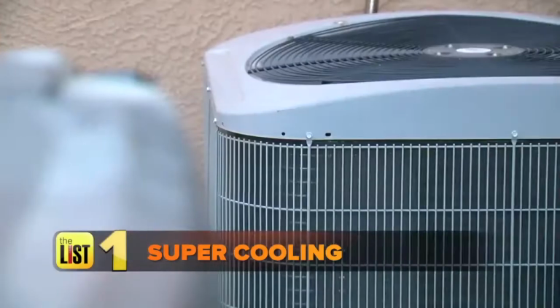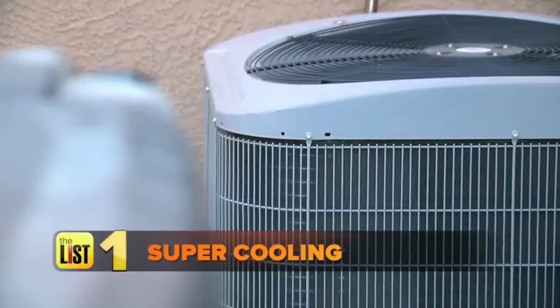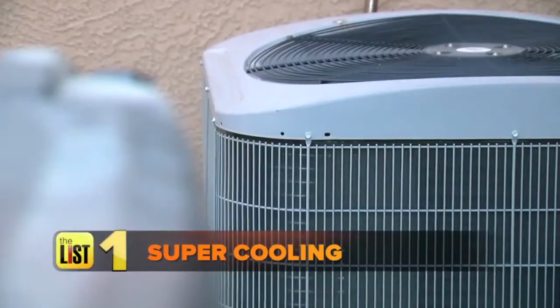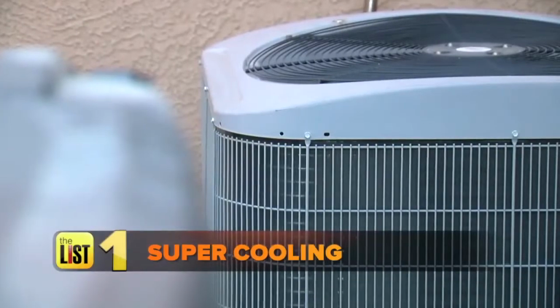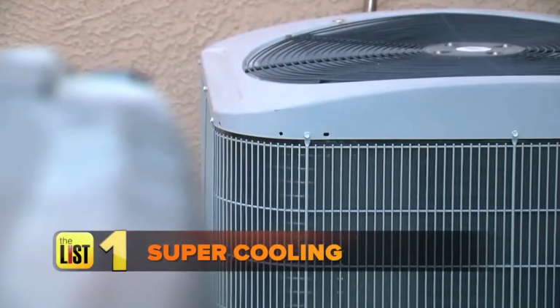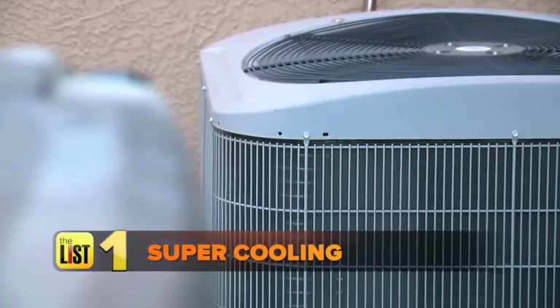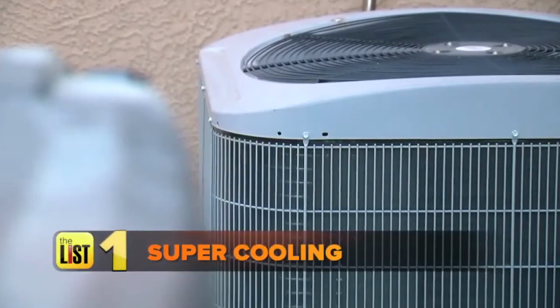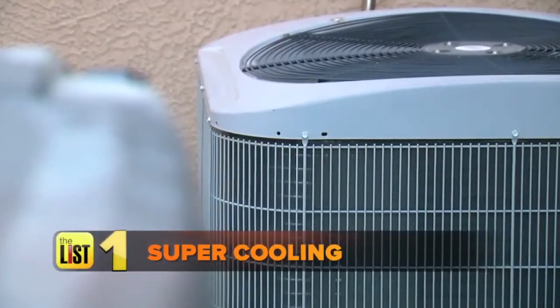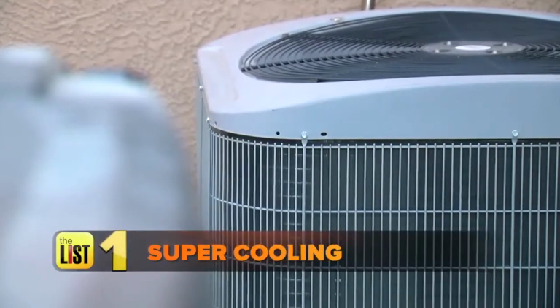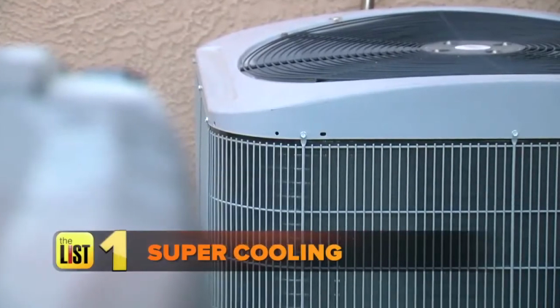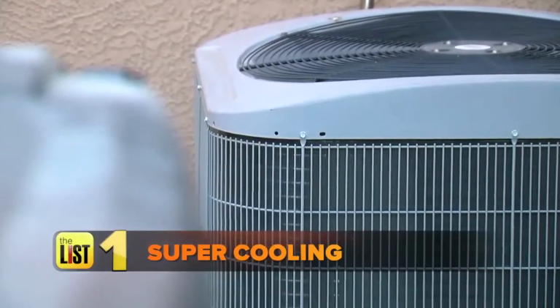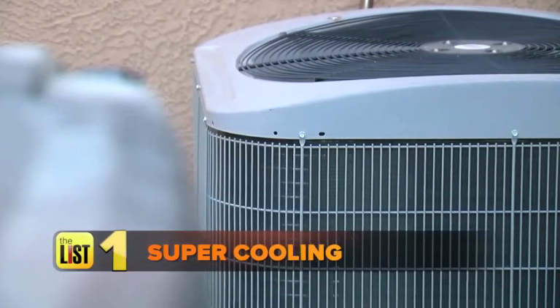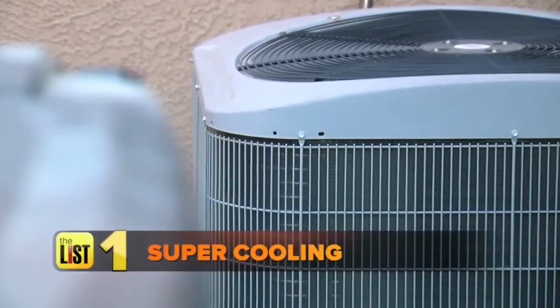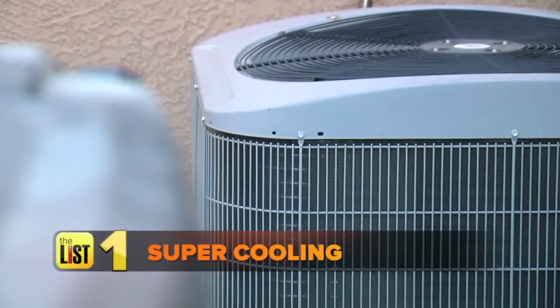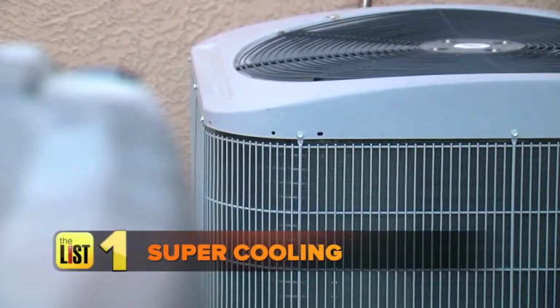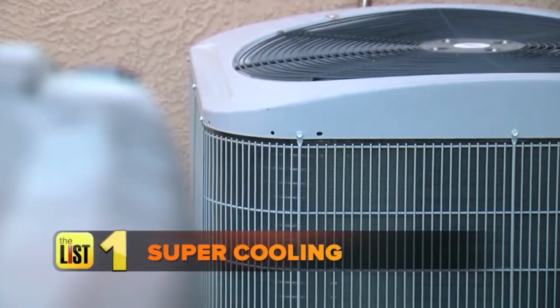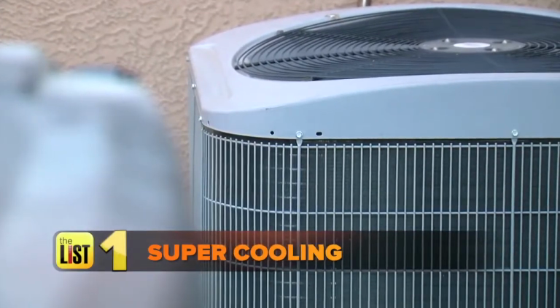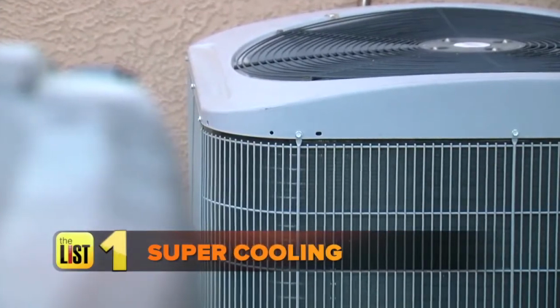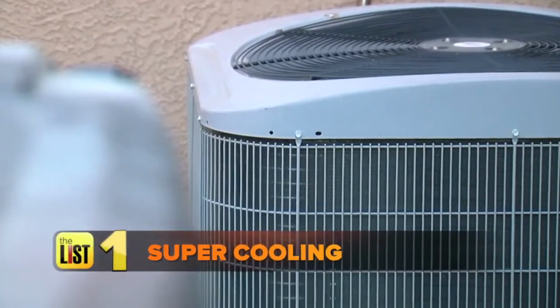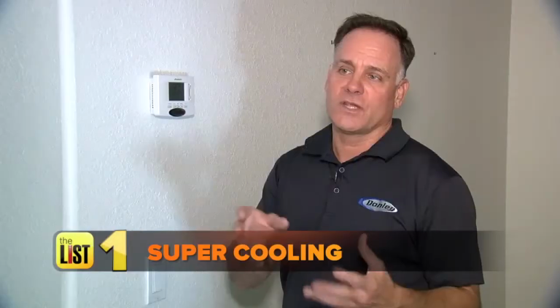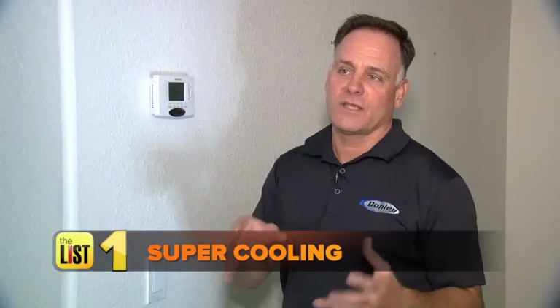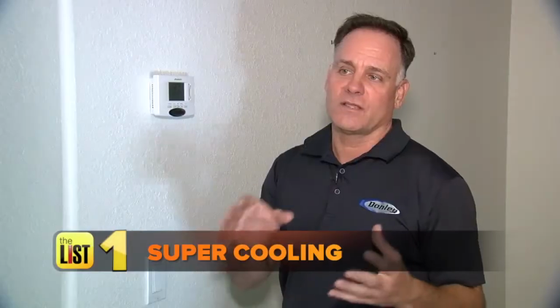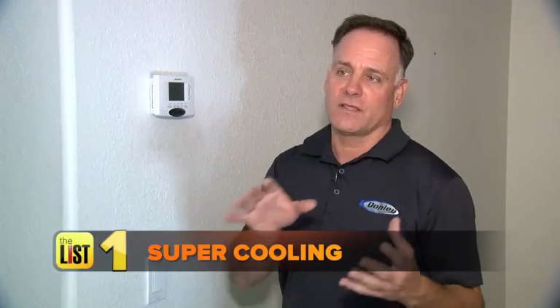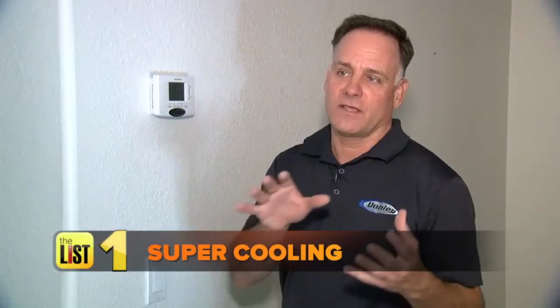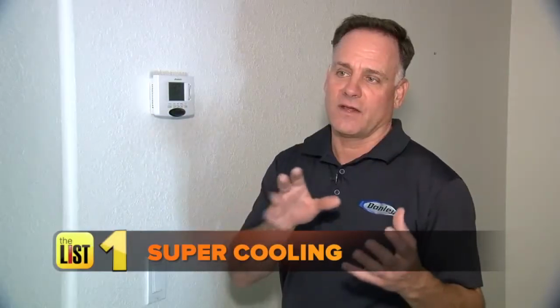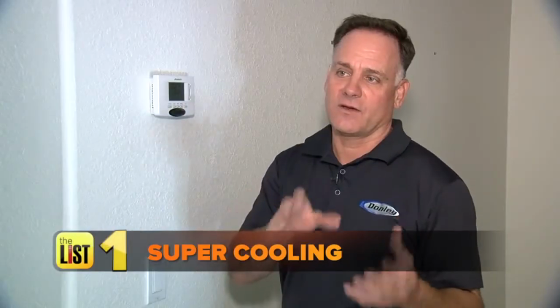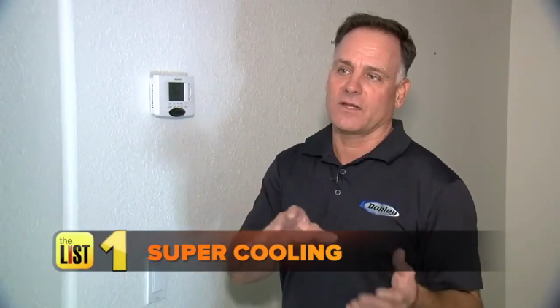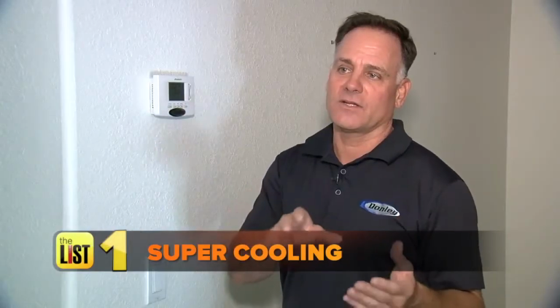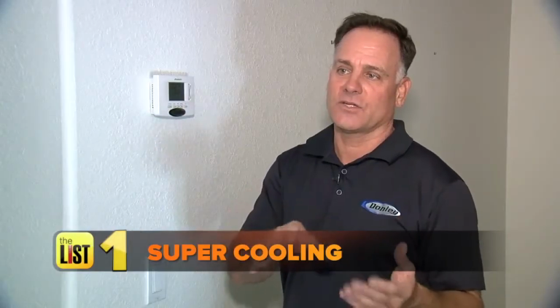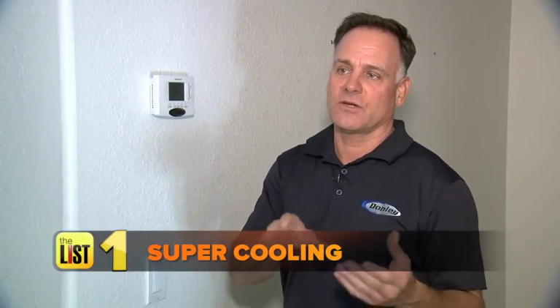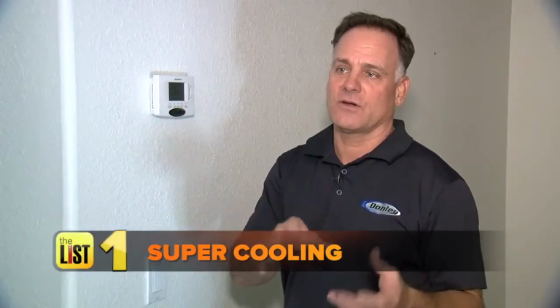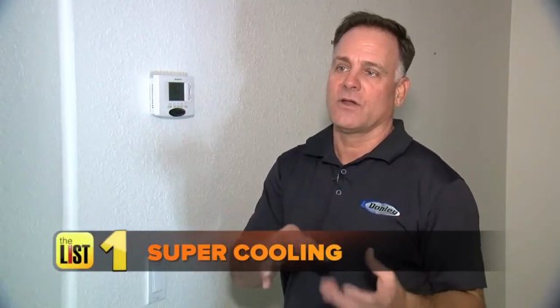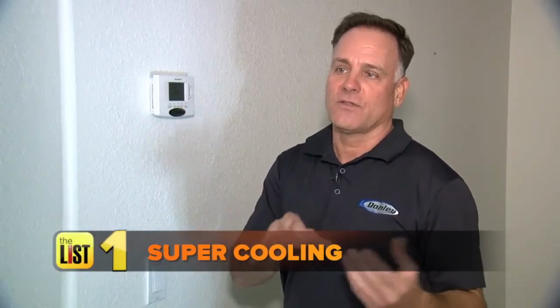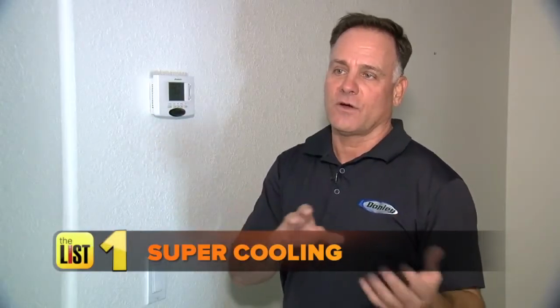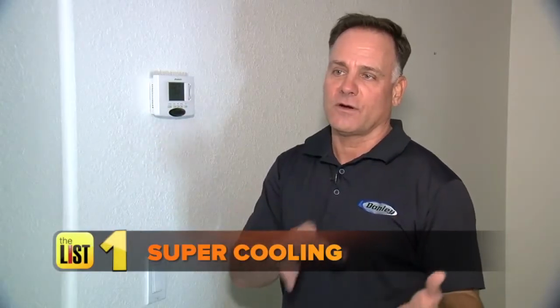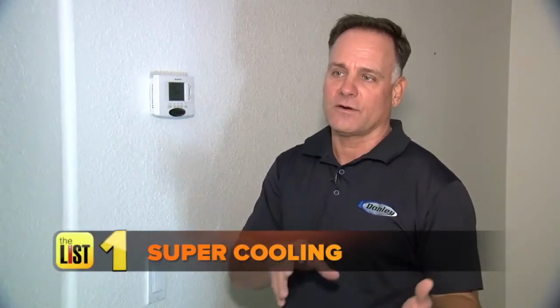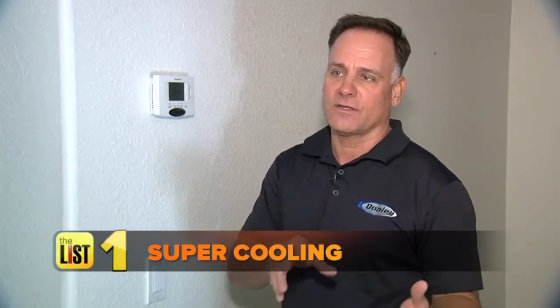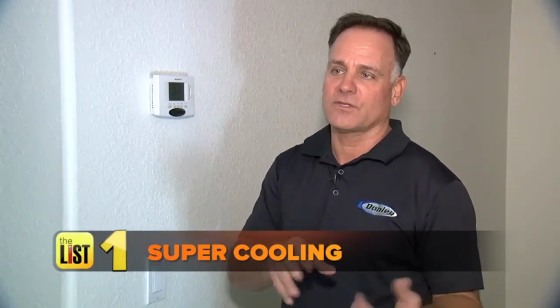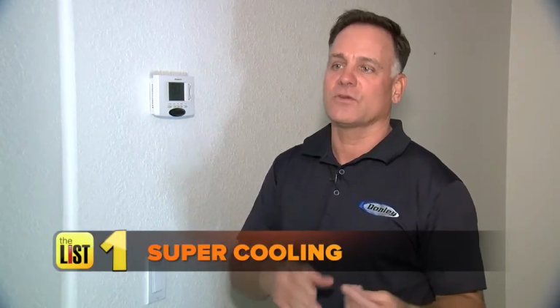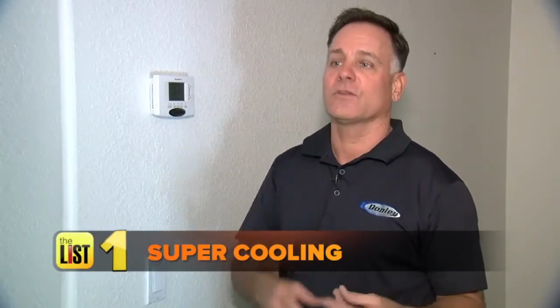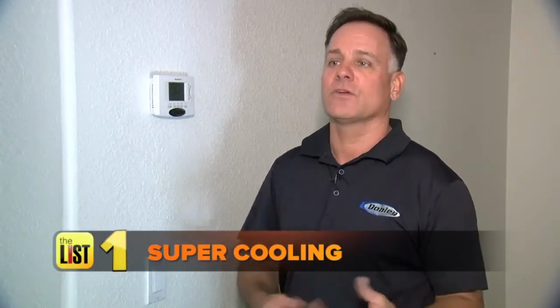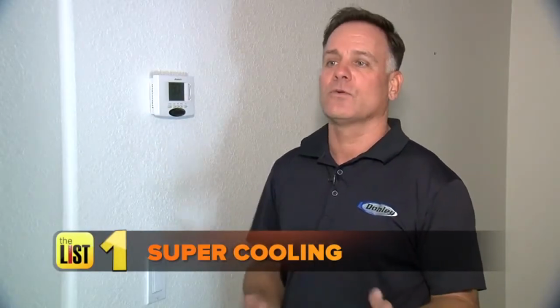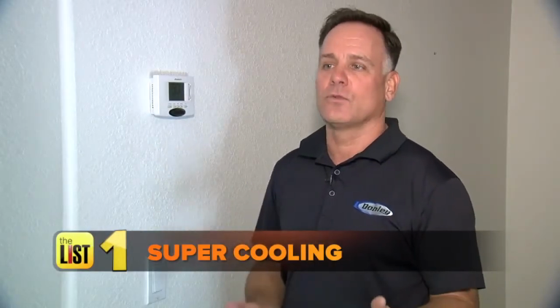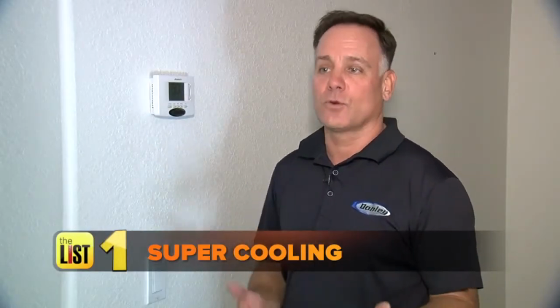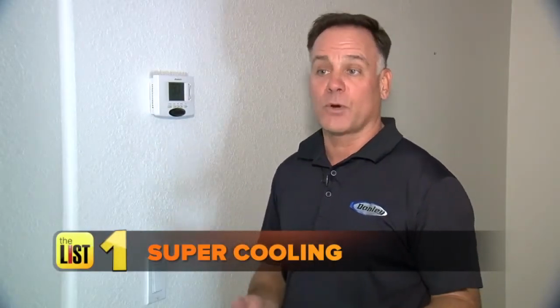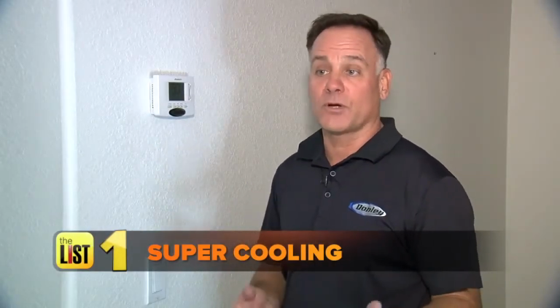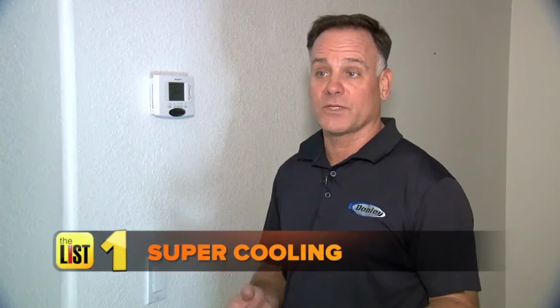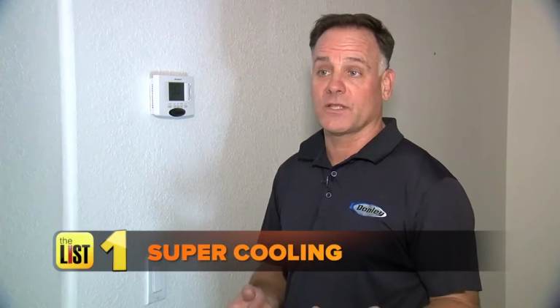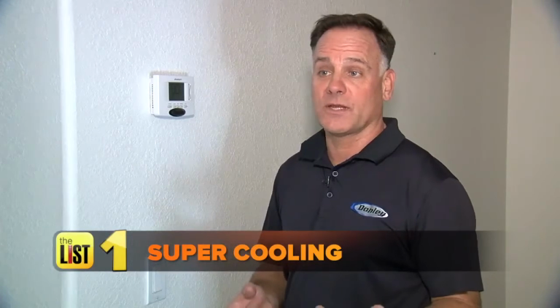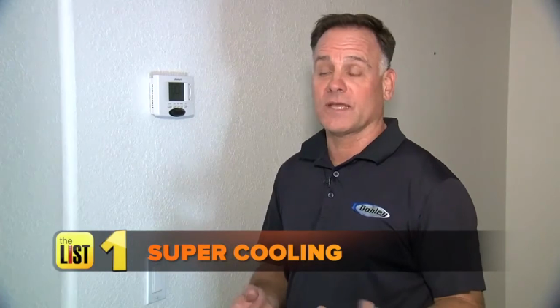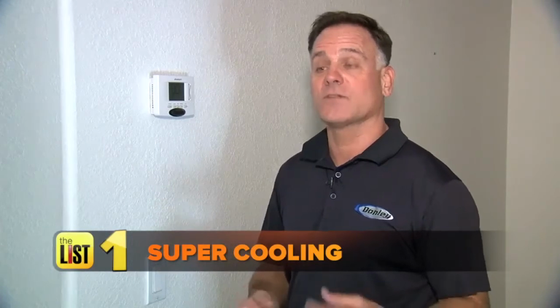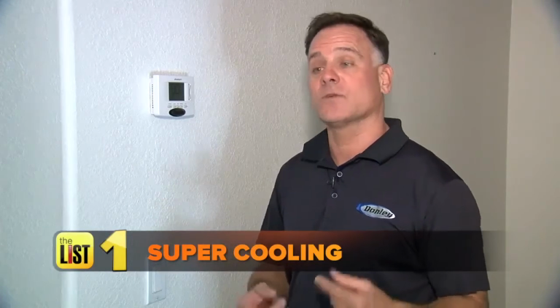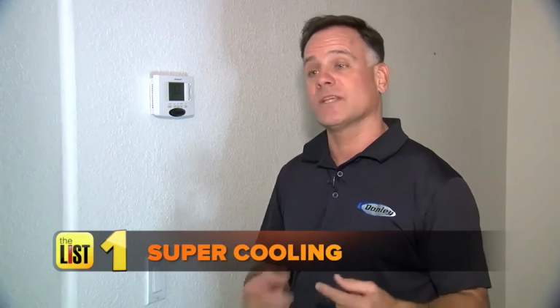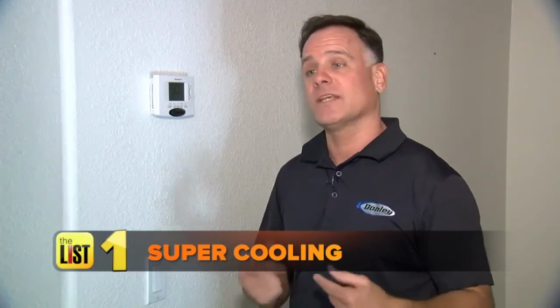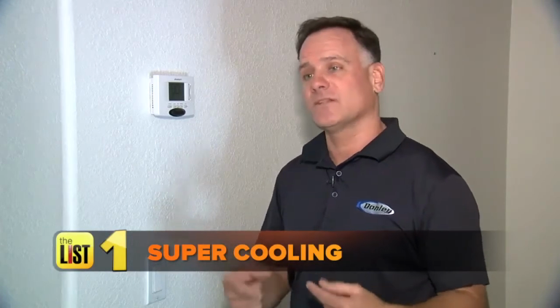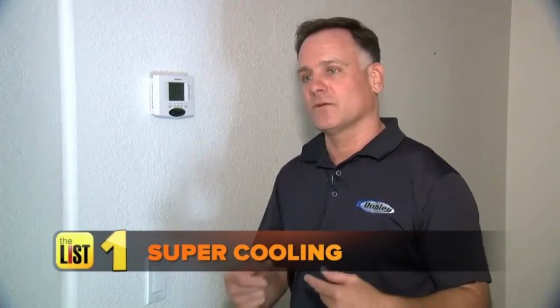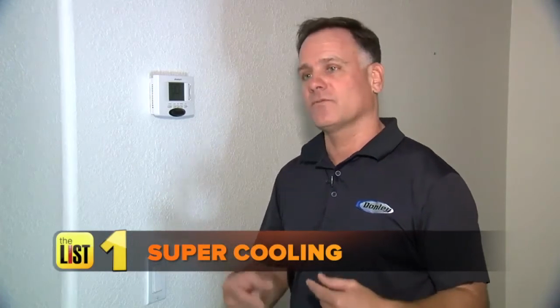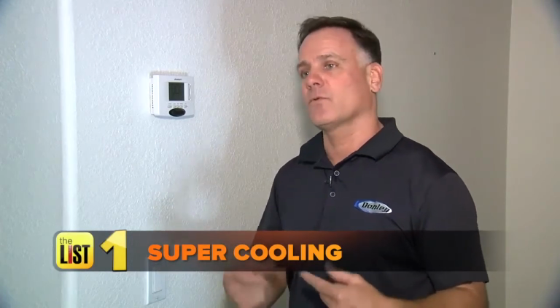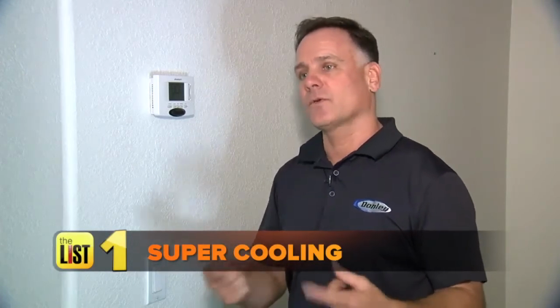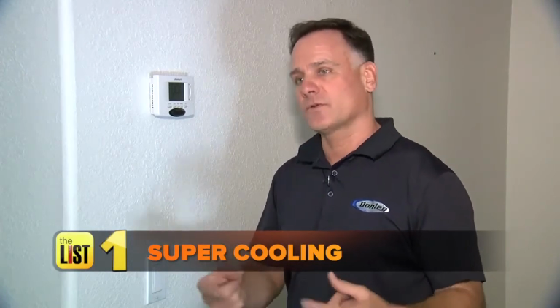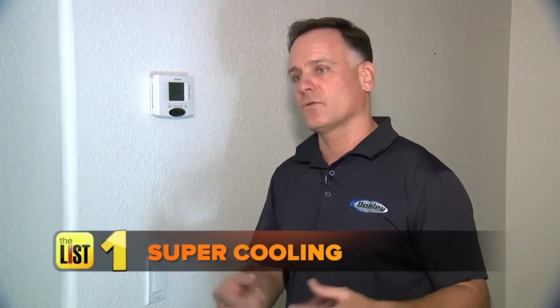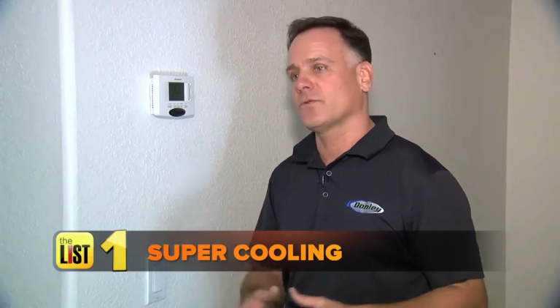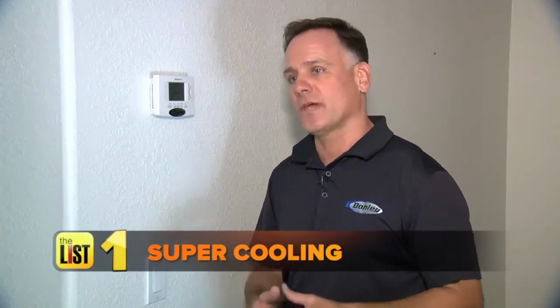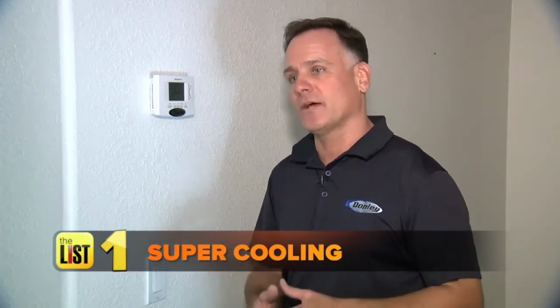And don't worry — your air conditioner benefits too. Using the air conditioner hardest during the cooler parts of the day makes it easier for it to cool the house.